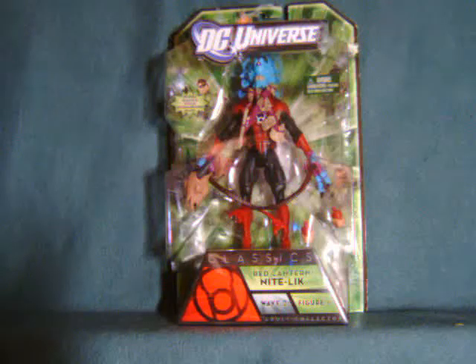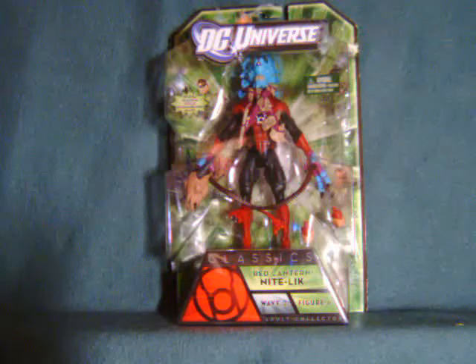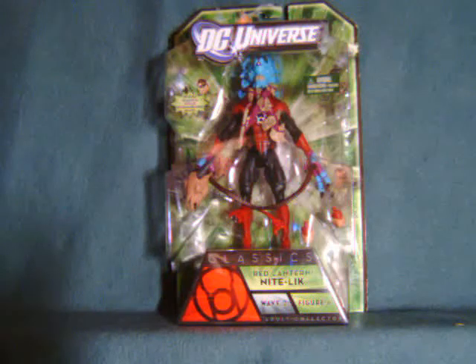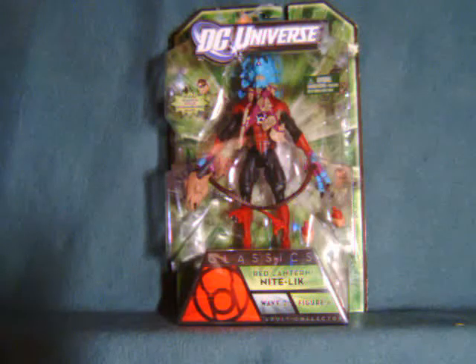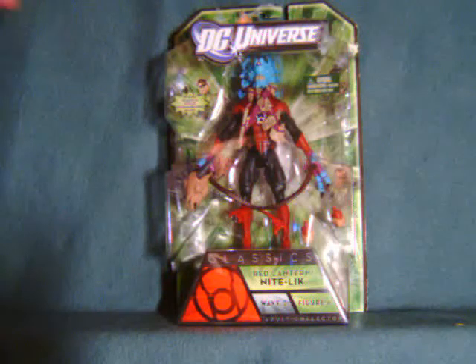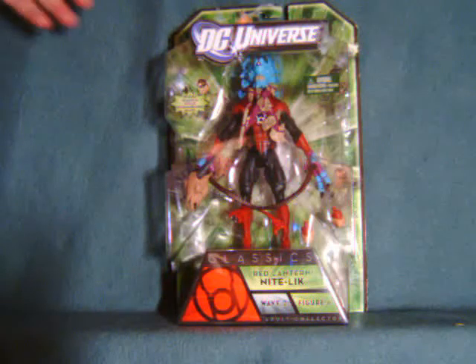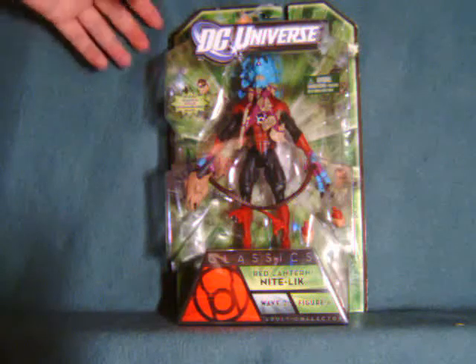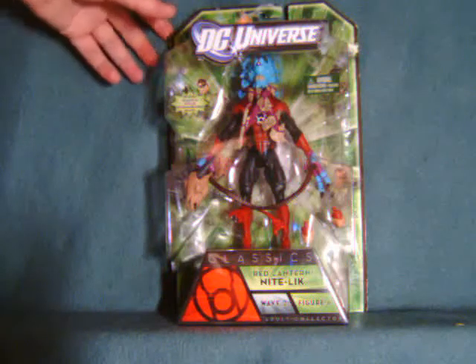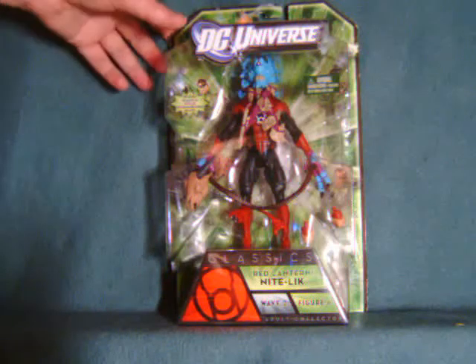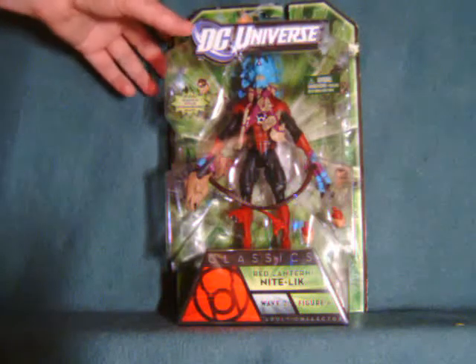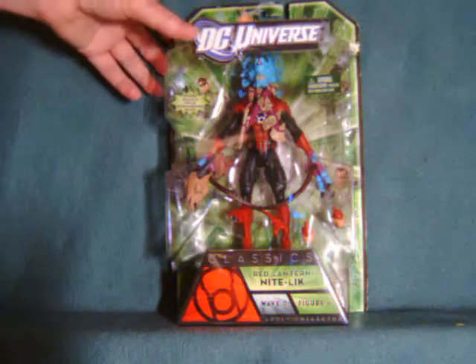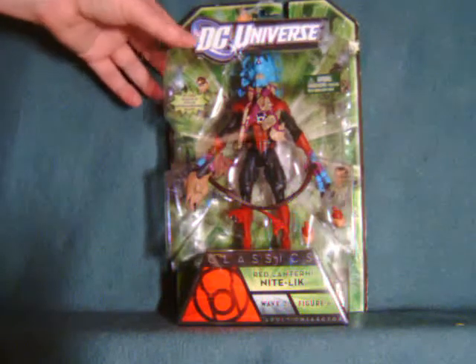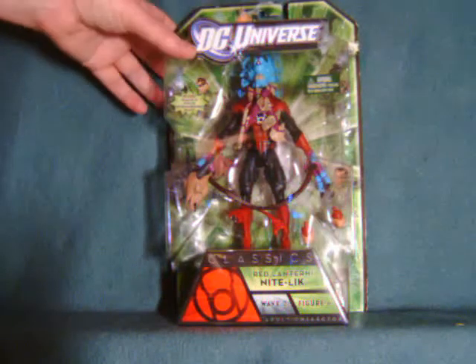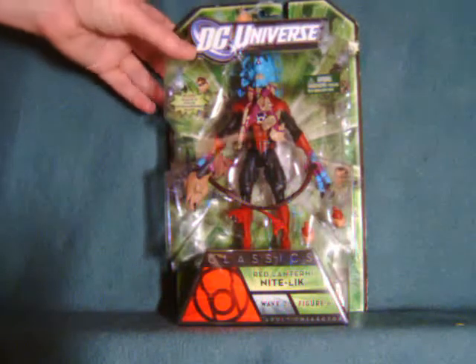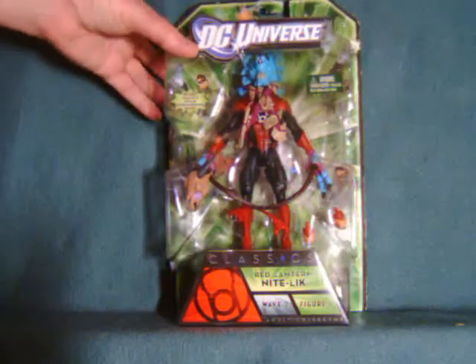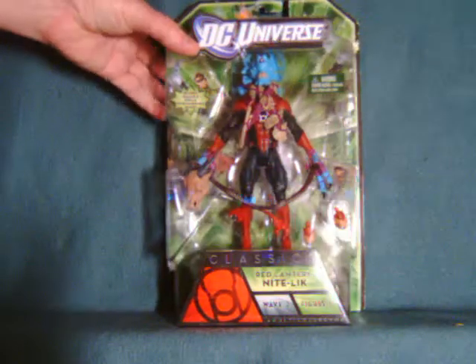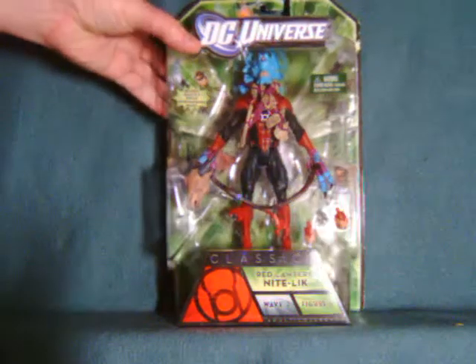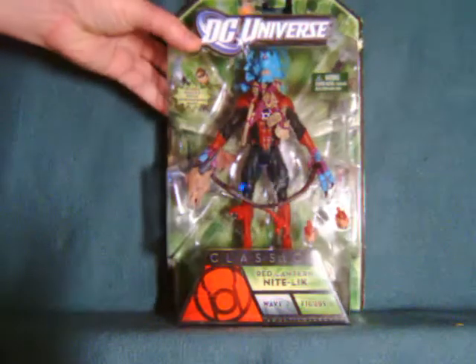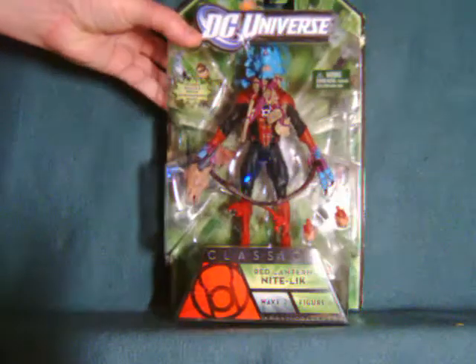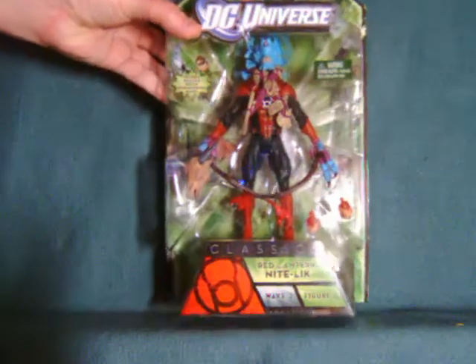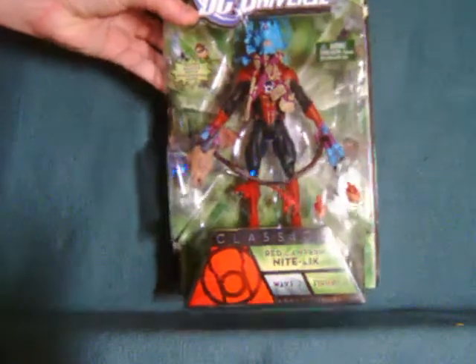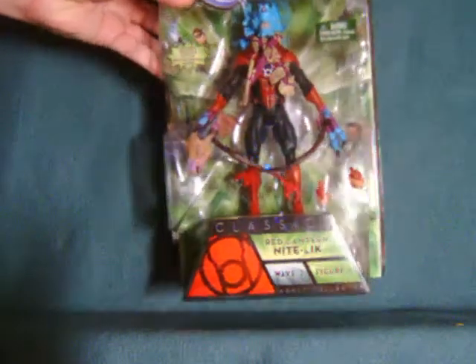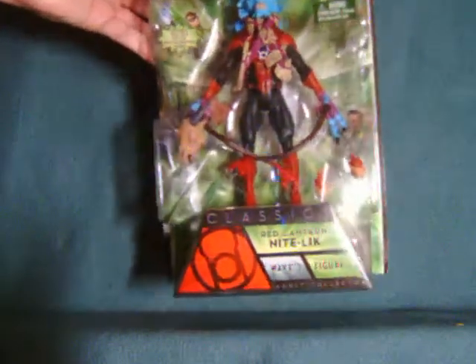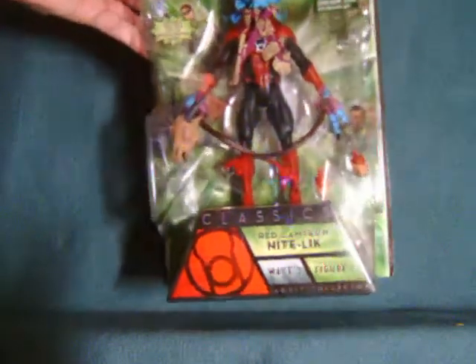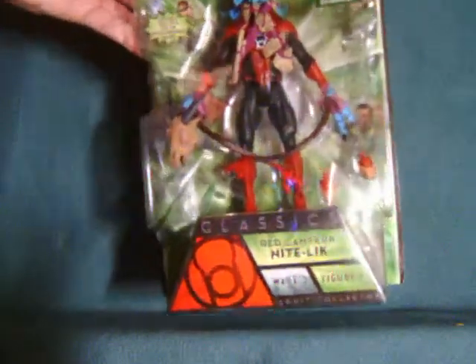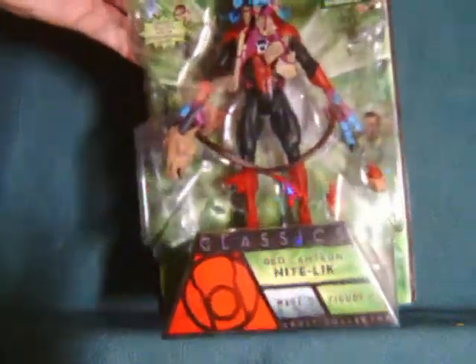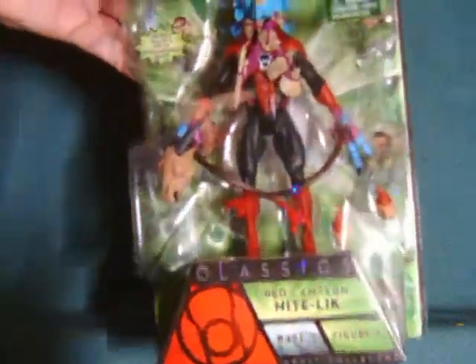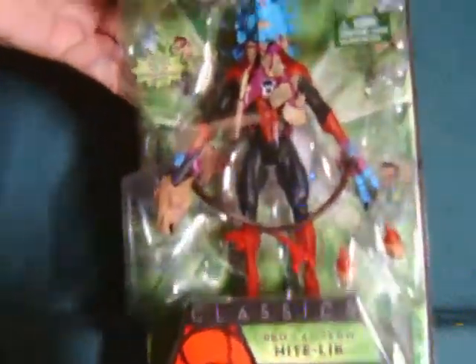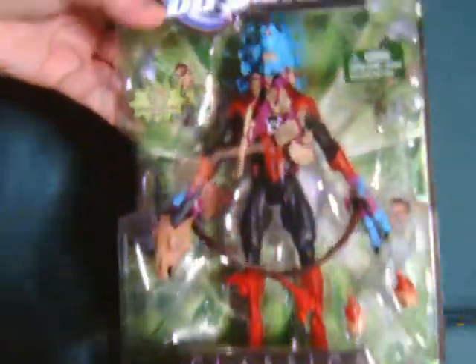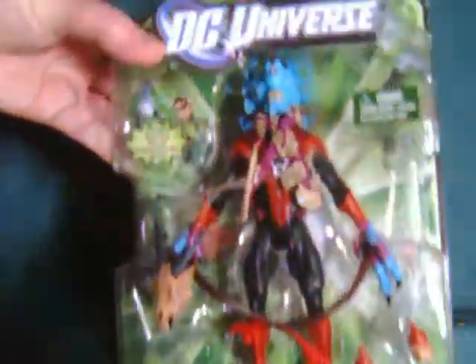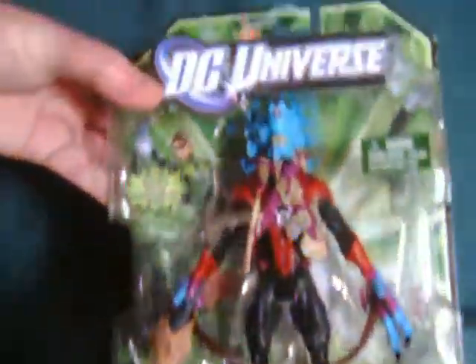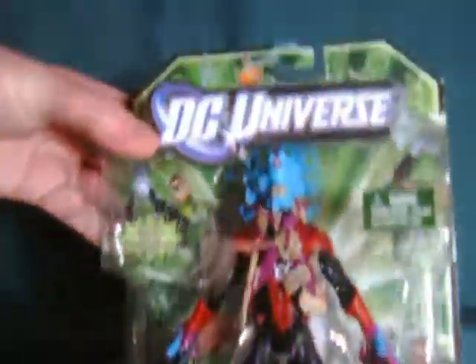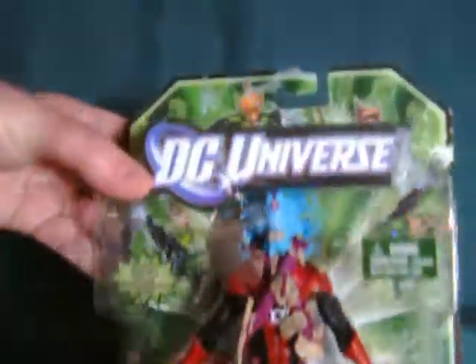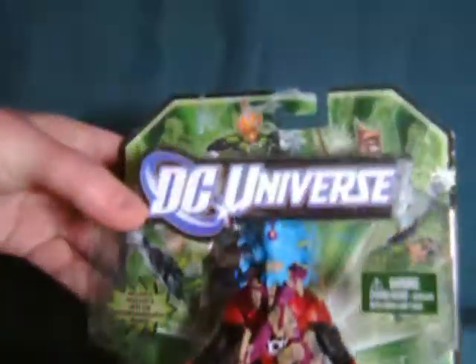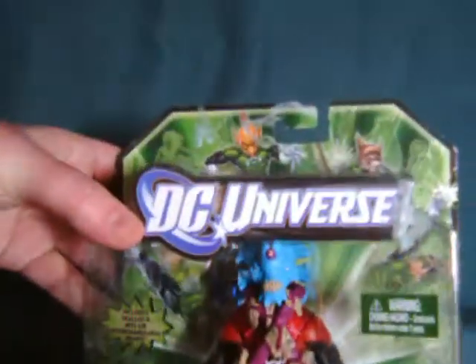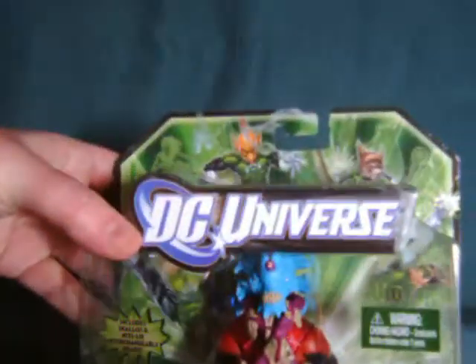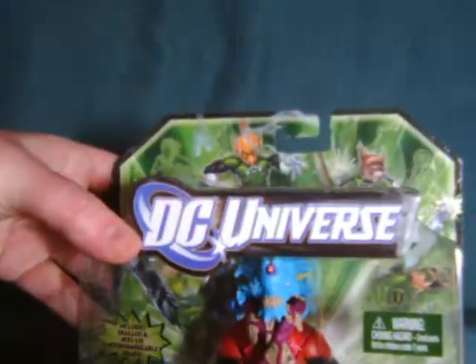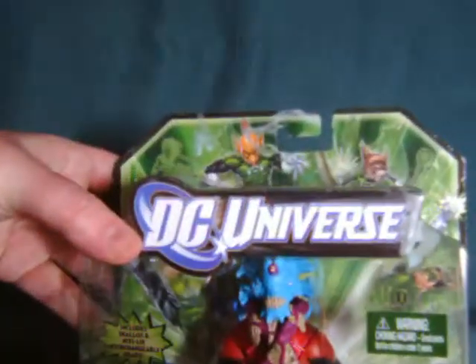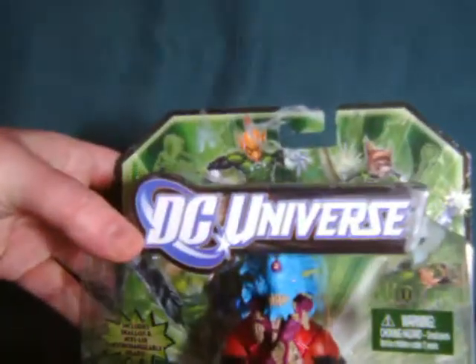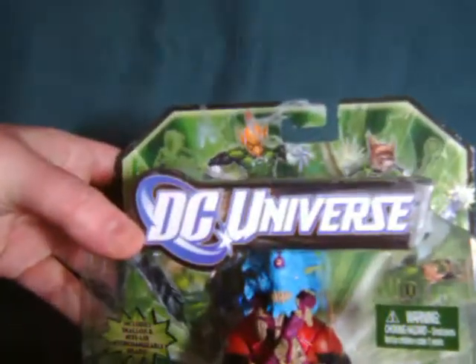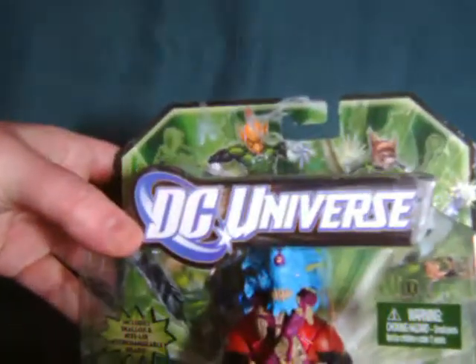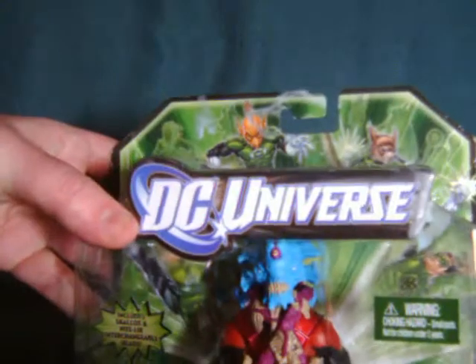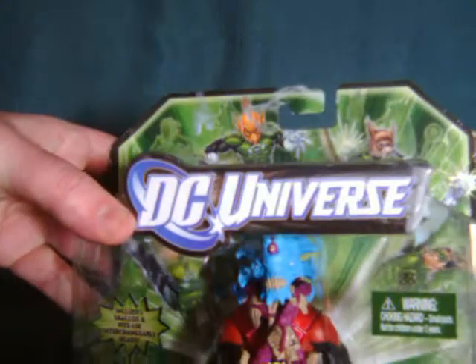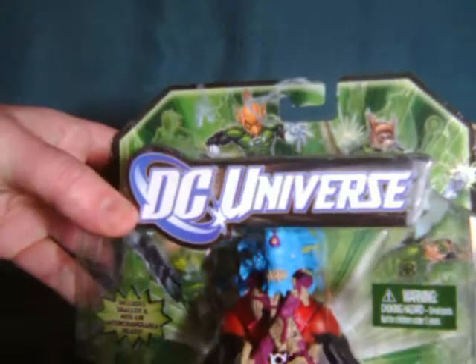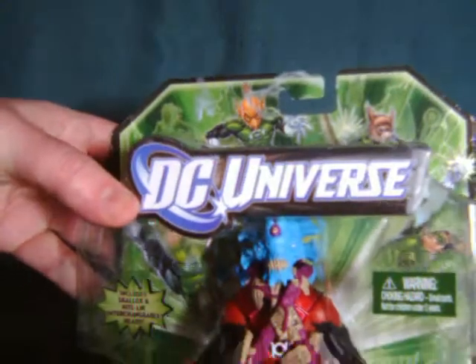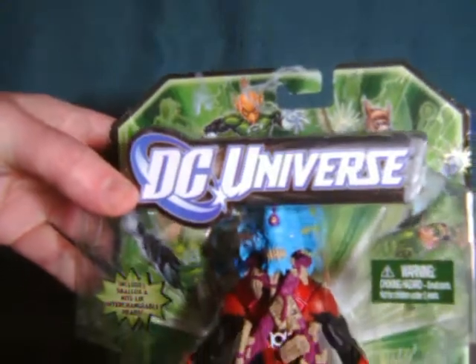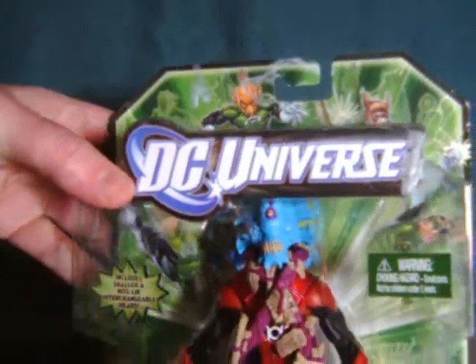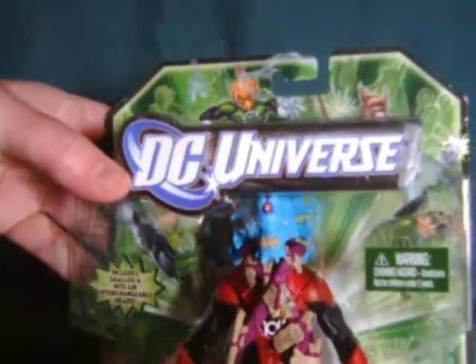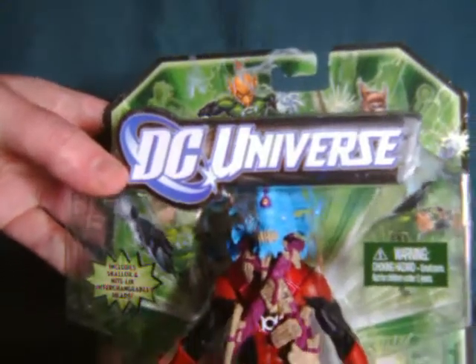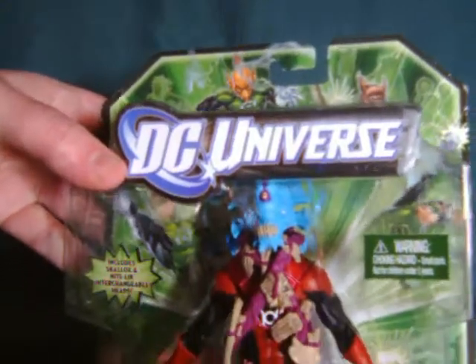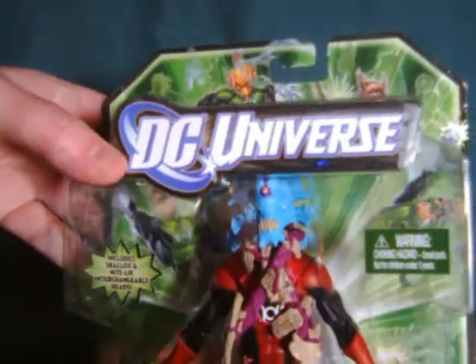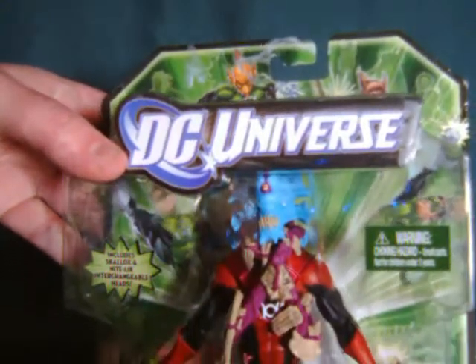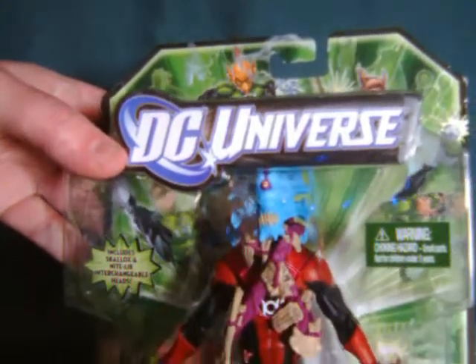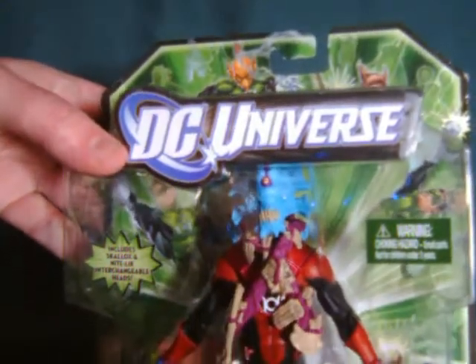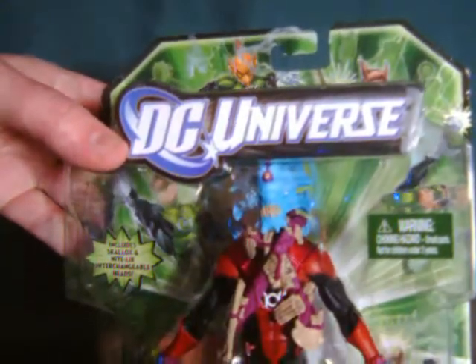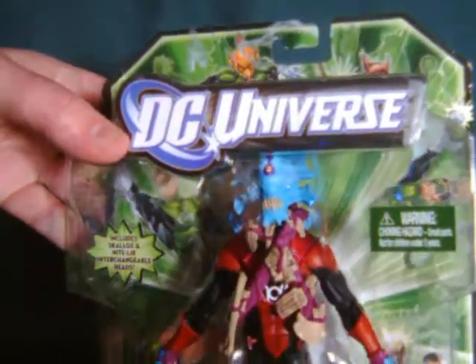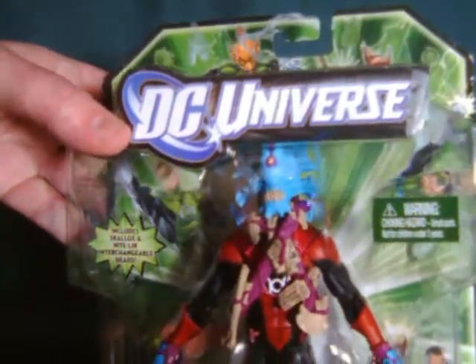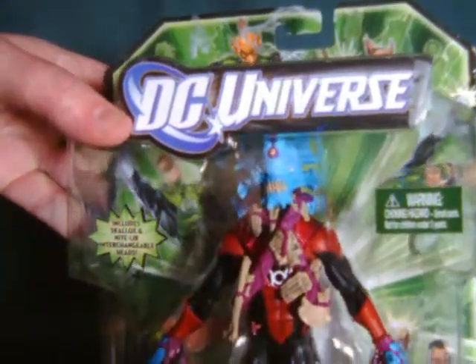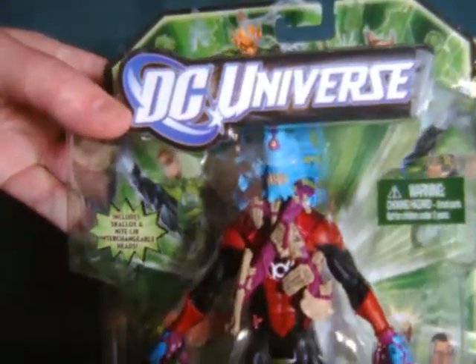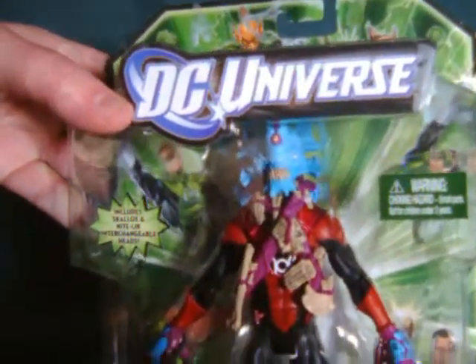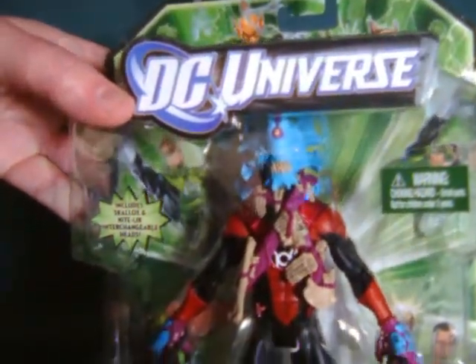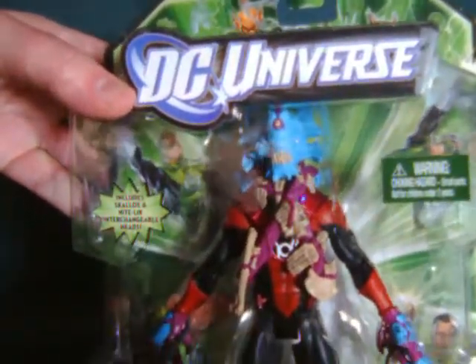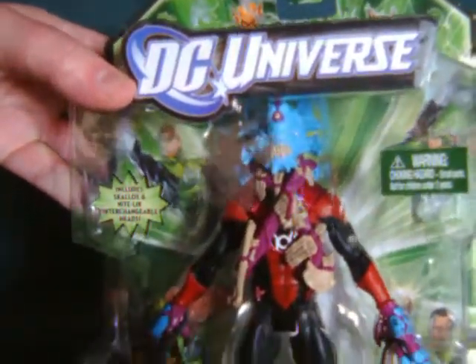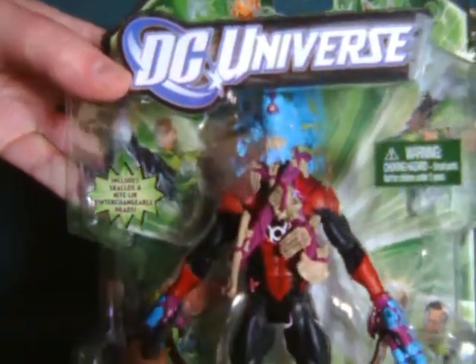Hello everyone. Watches for View here with a look at the Green Lantern Classics Skalix and Nightlick pack.